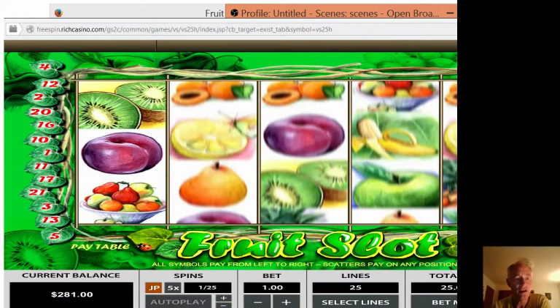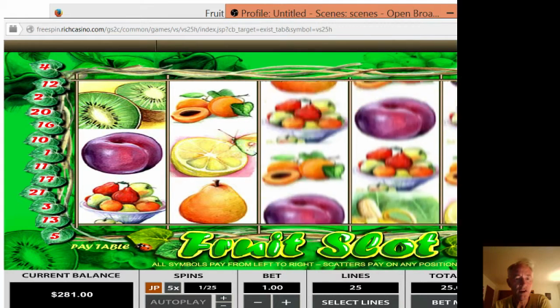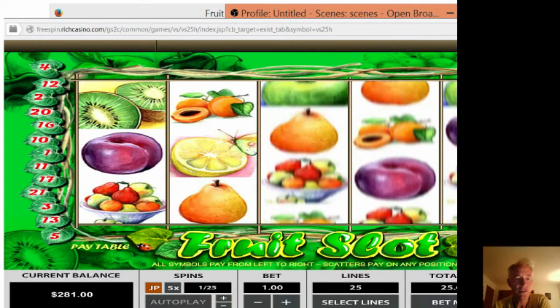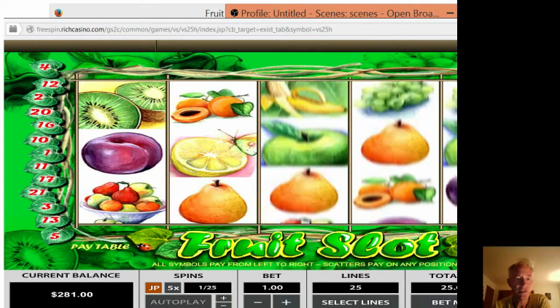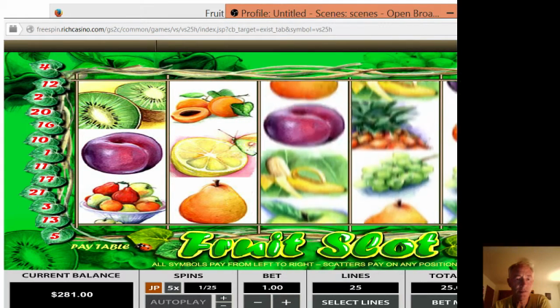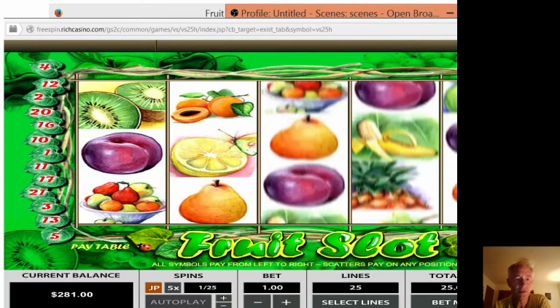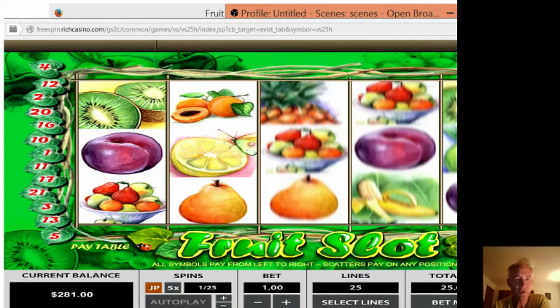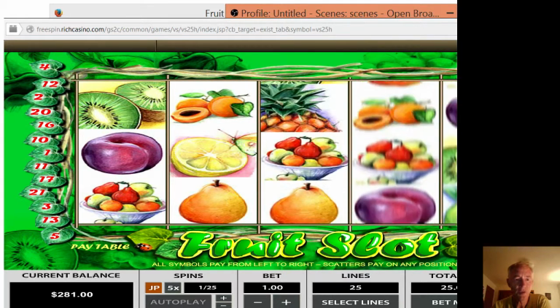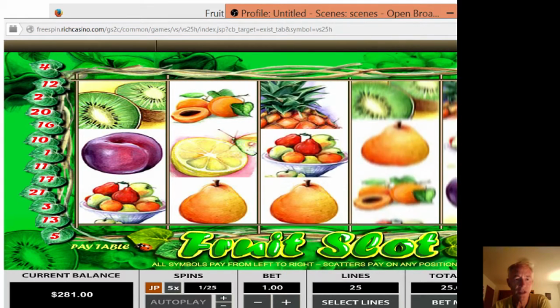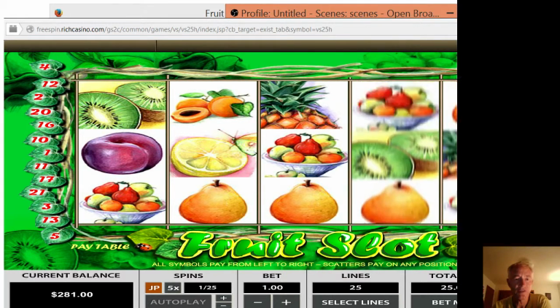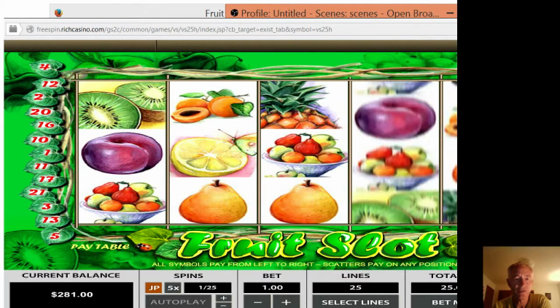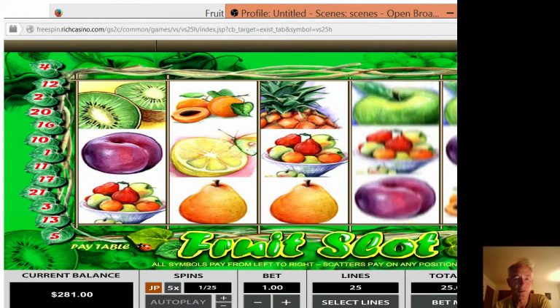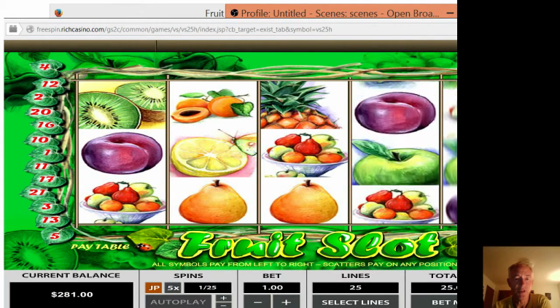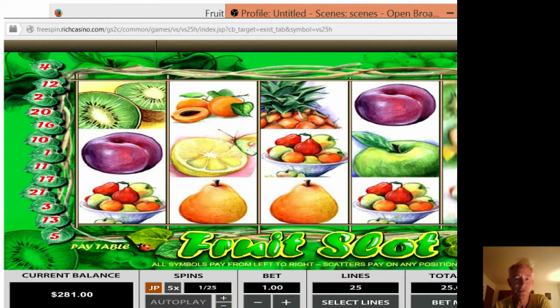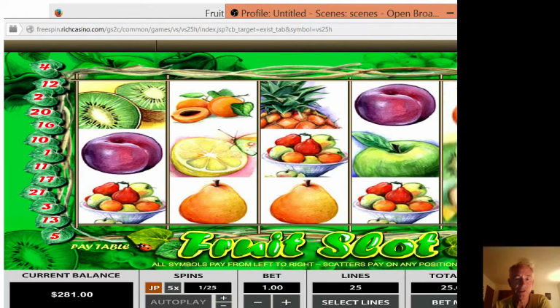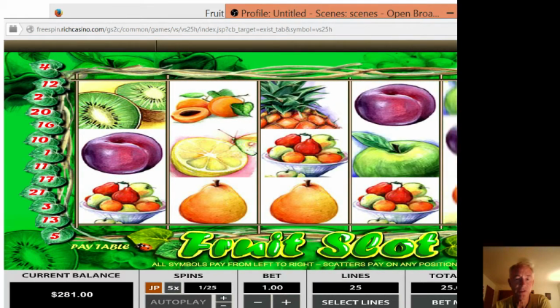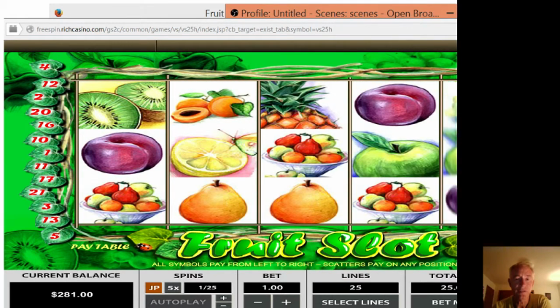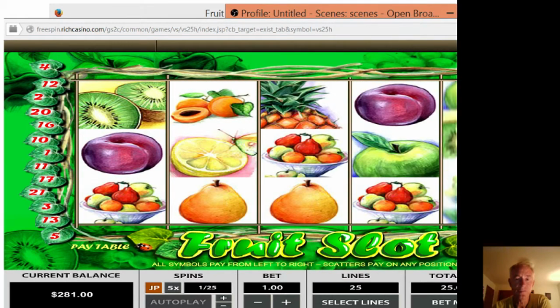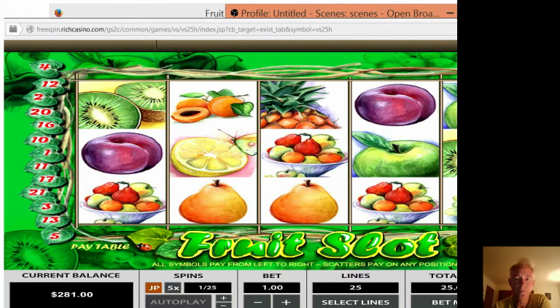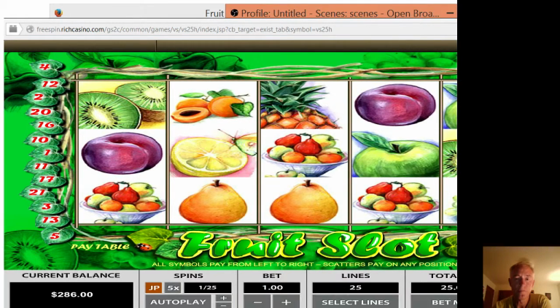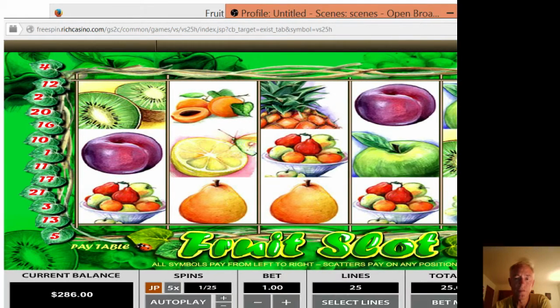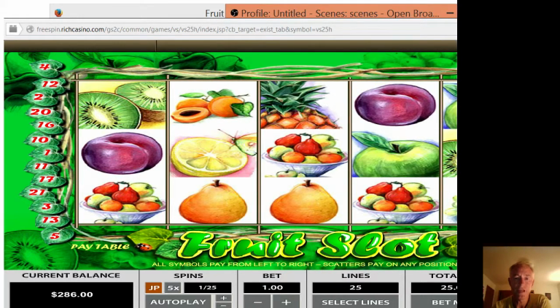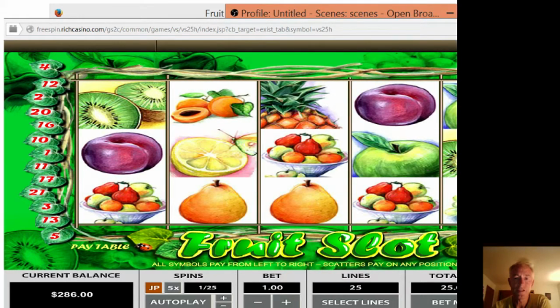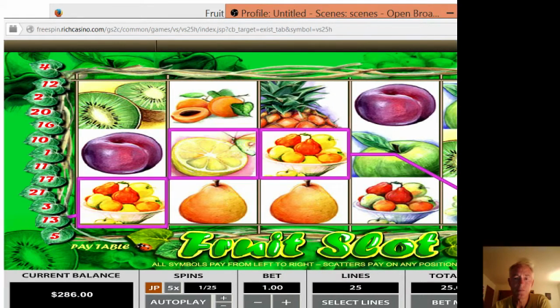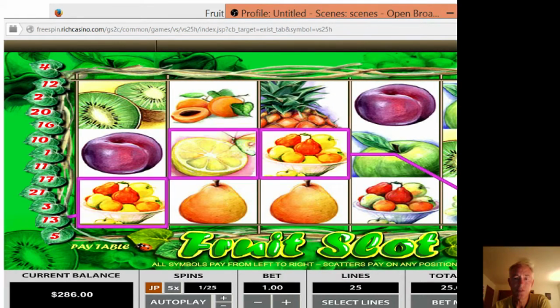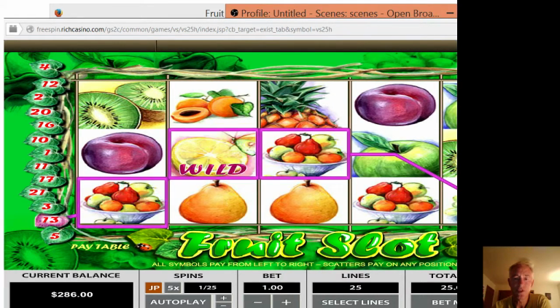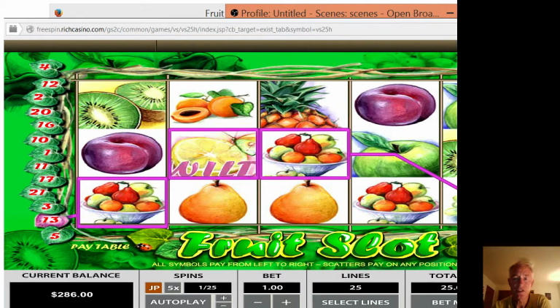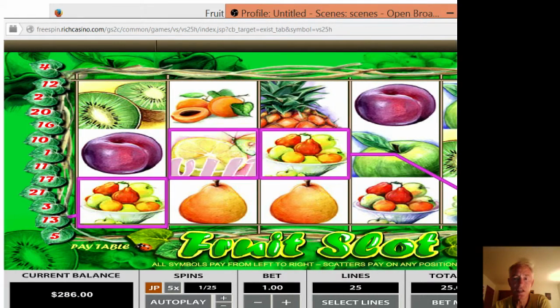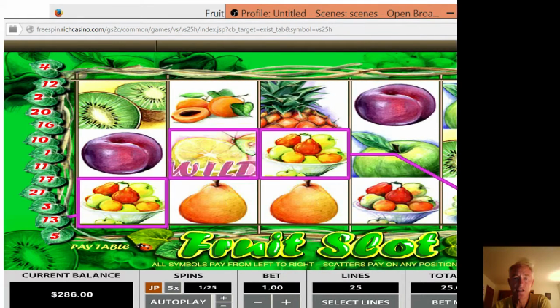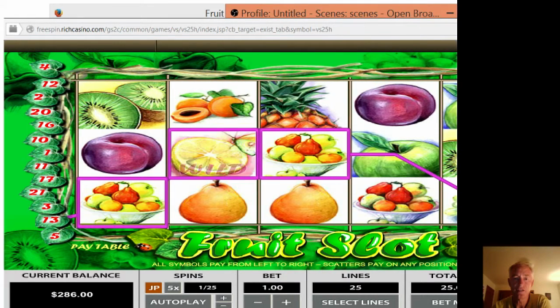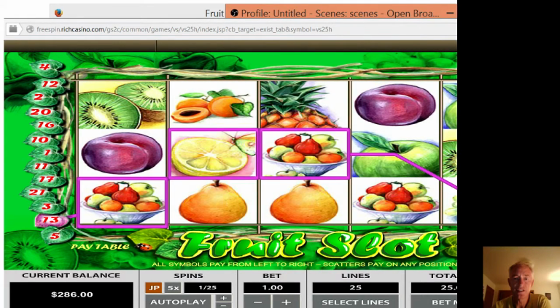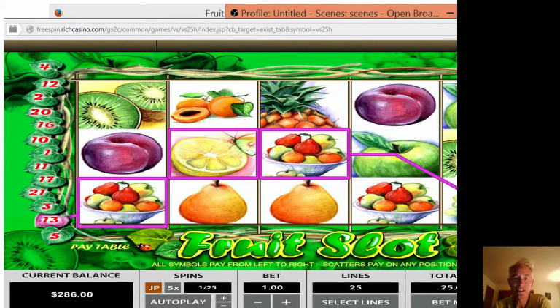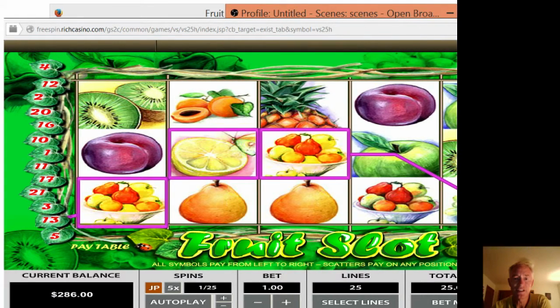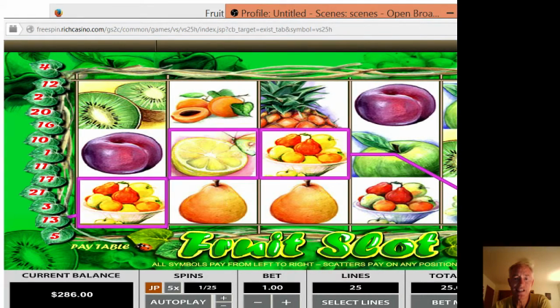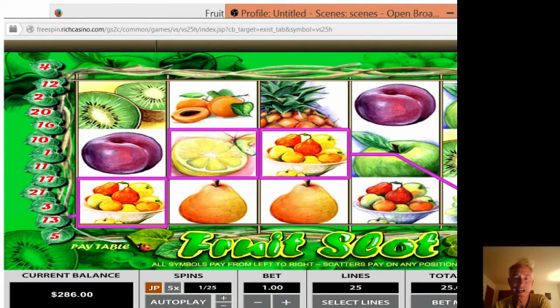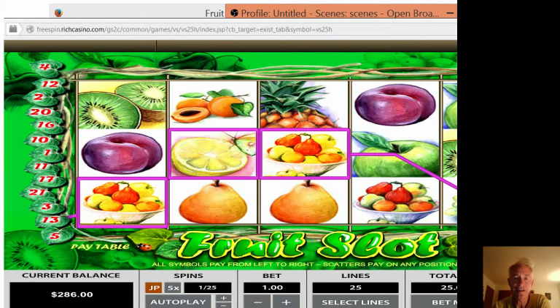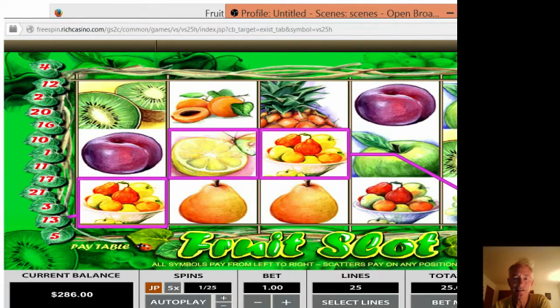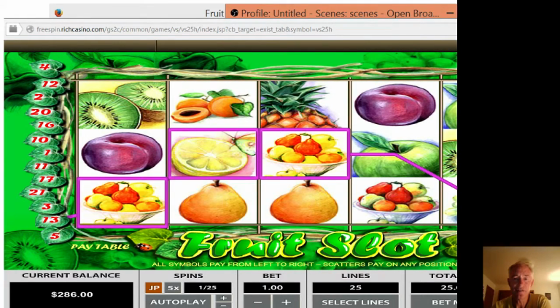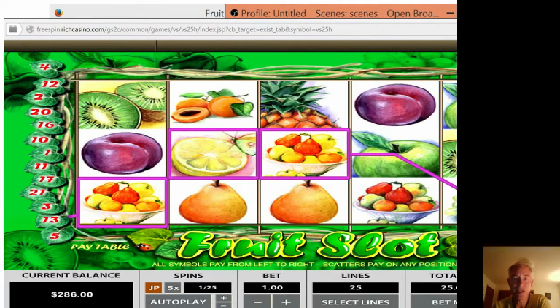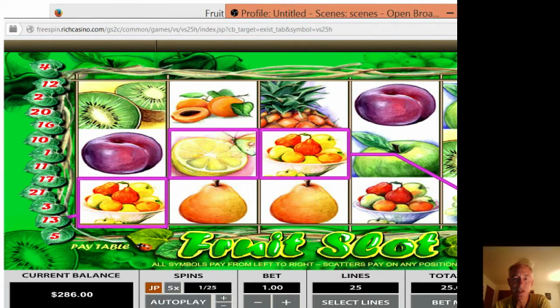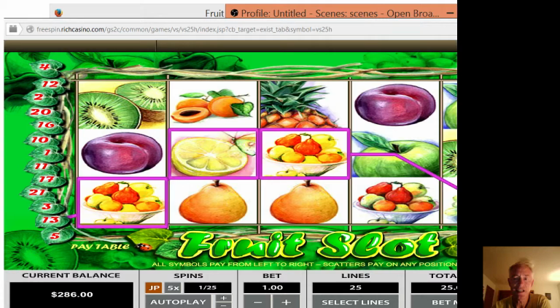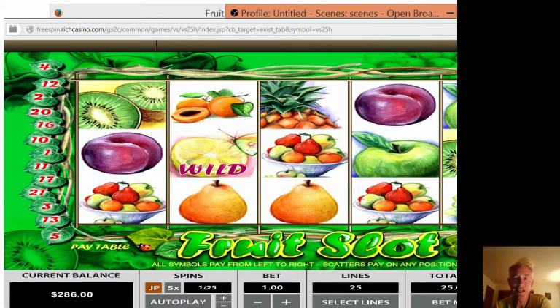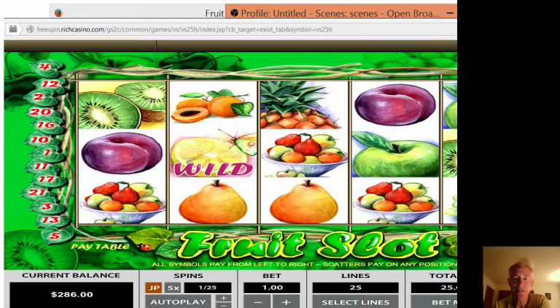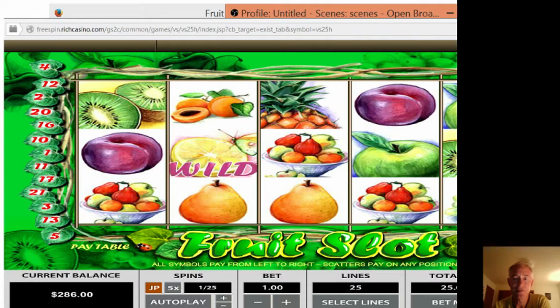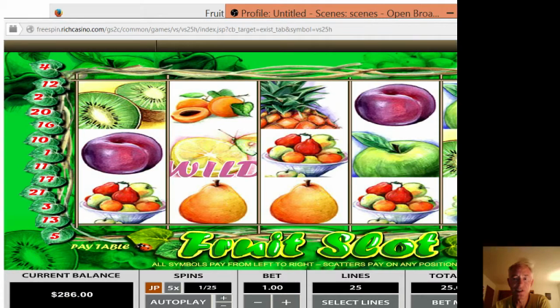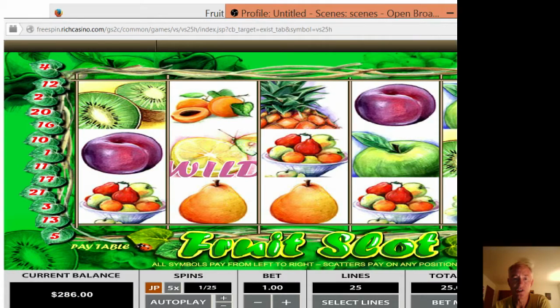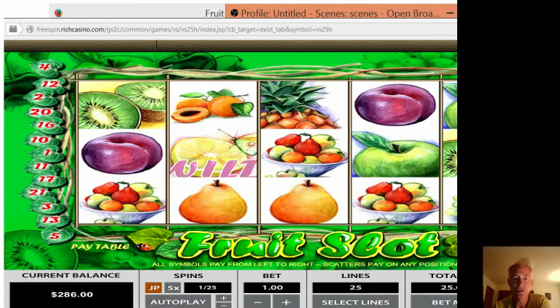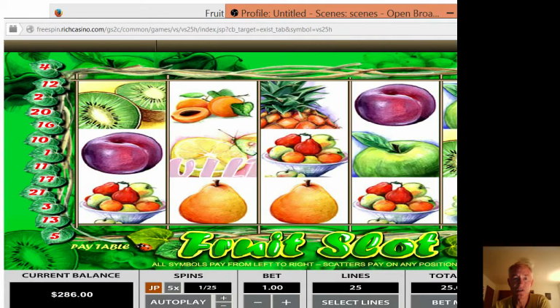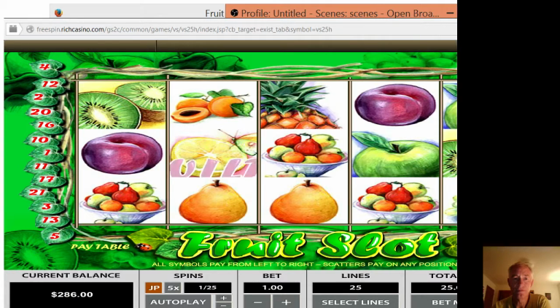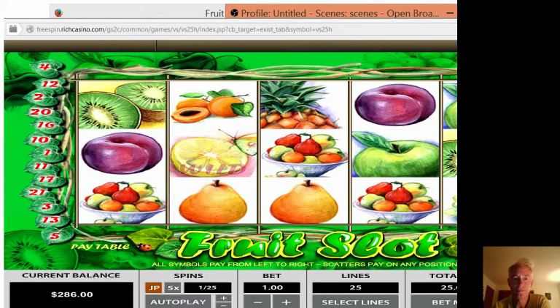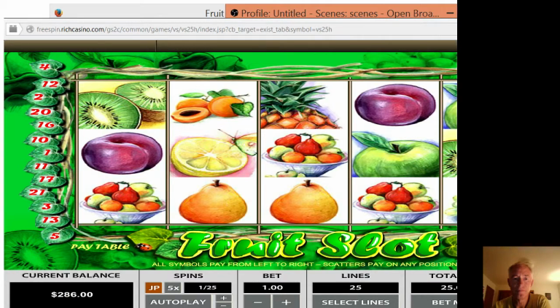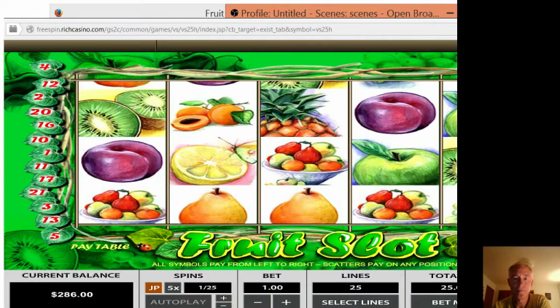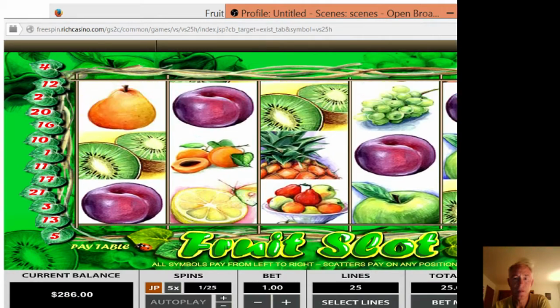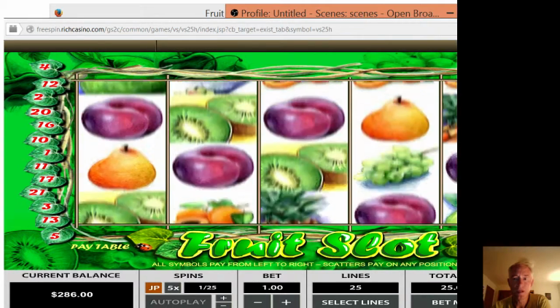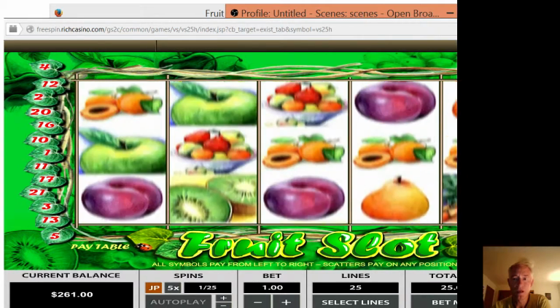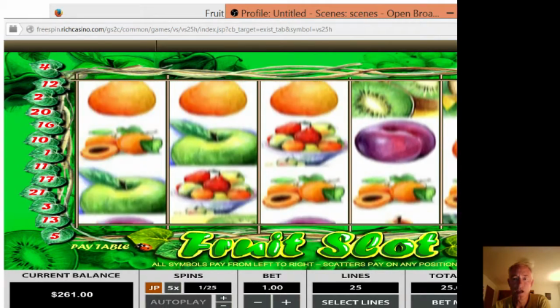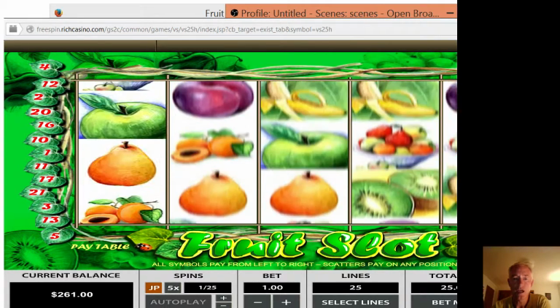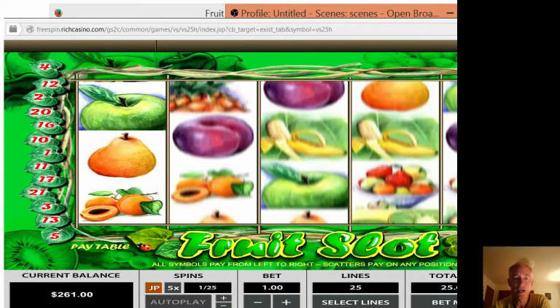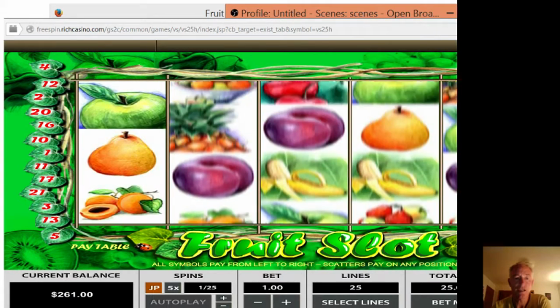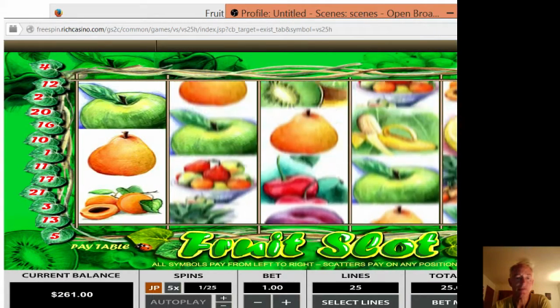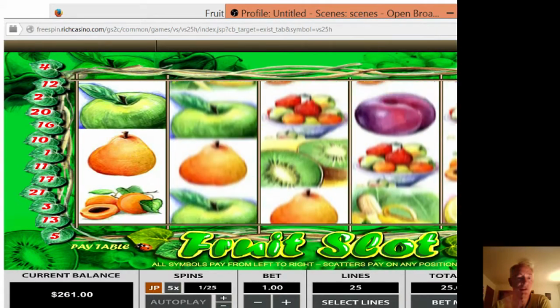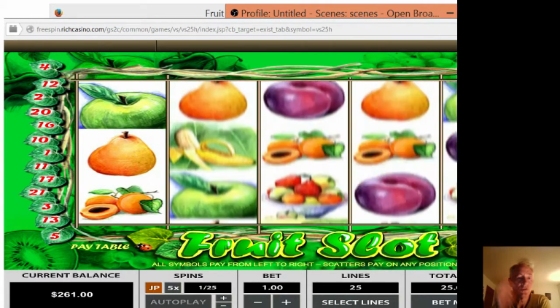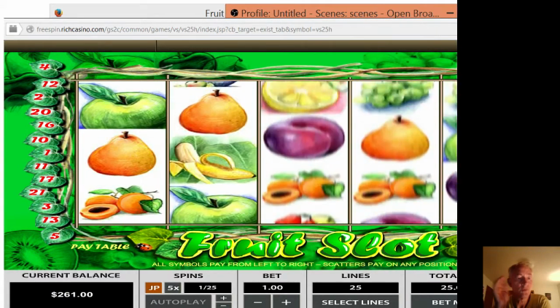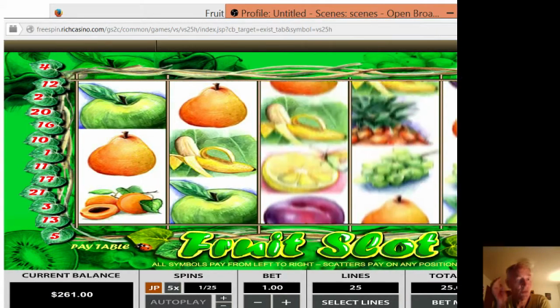All symbols pay from left to right — that's pretty standard. Scatters pay in any position. I would hope so.